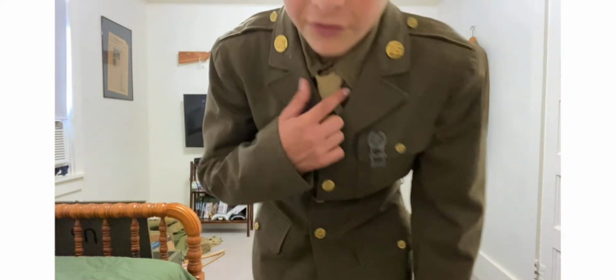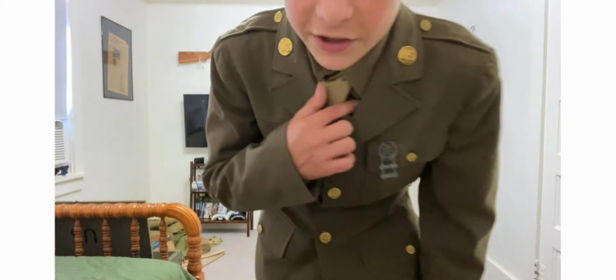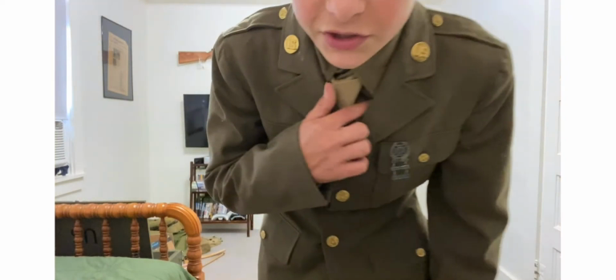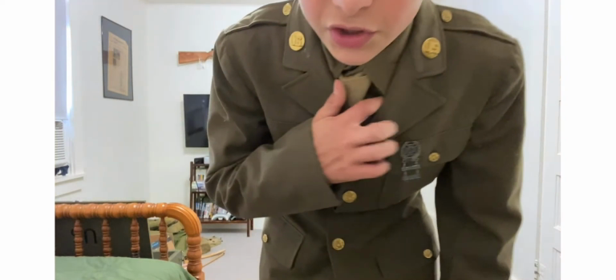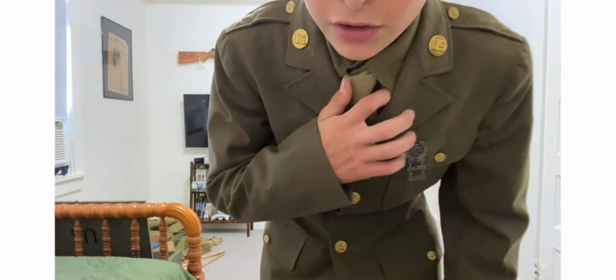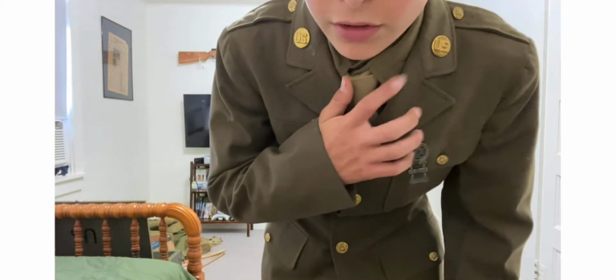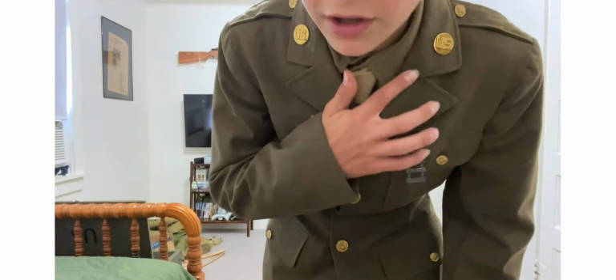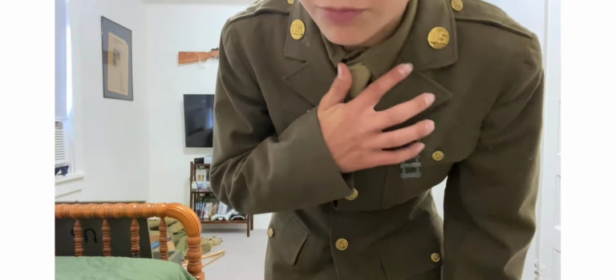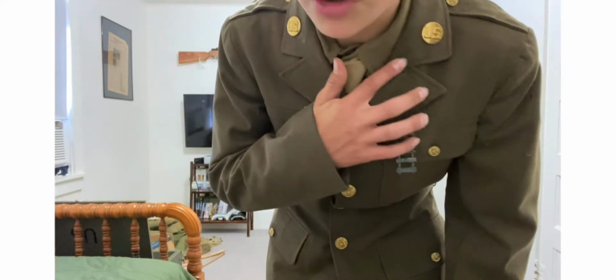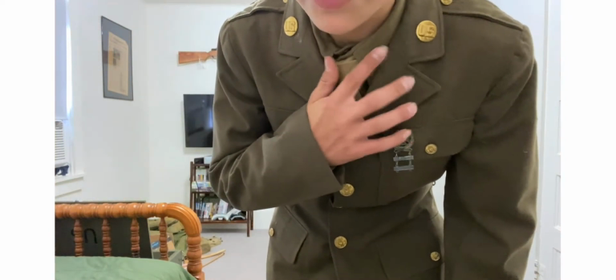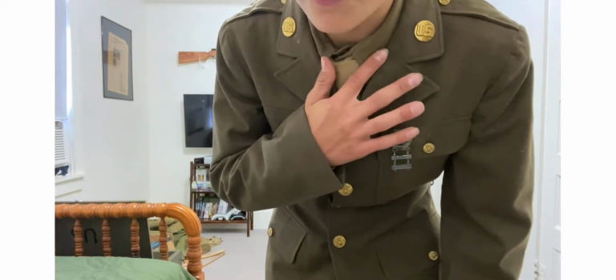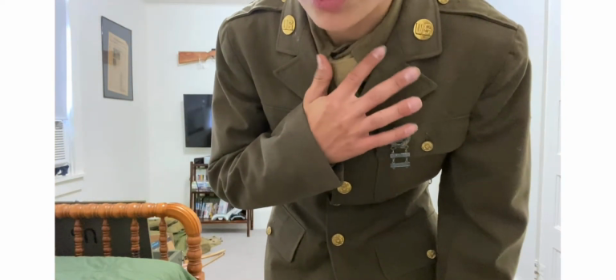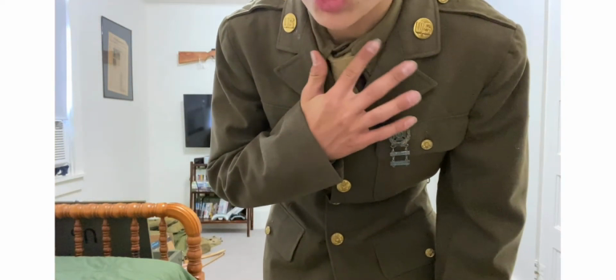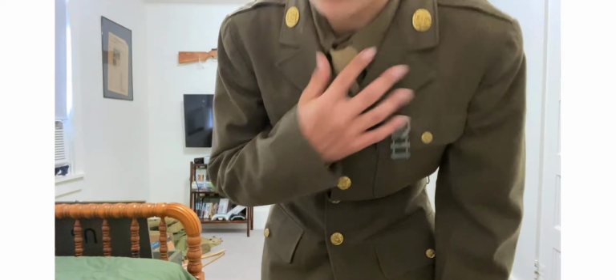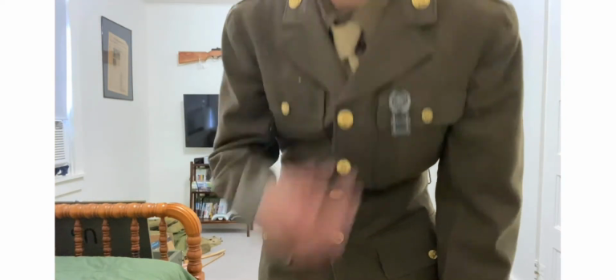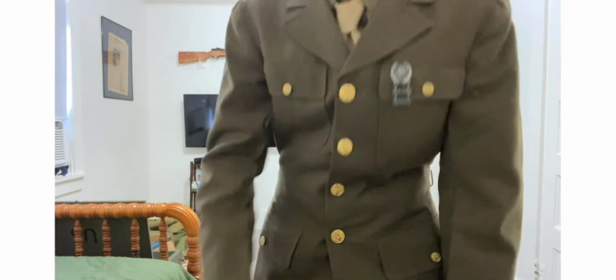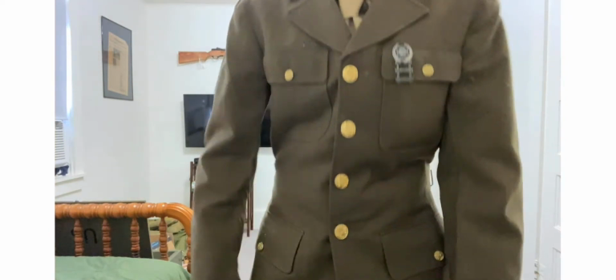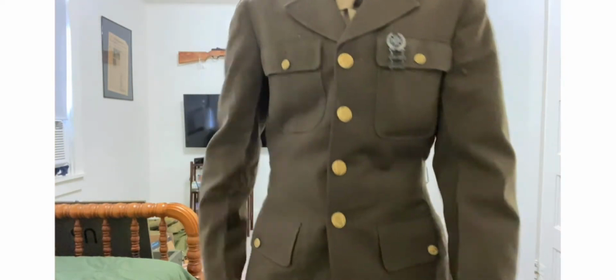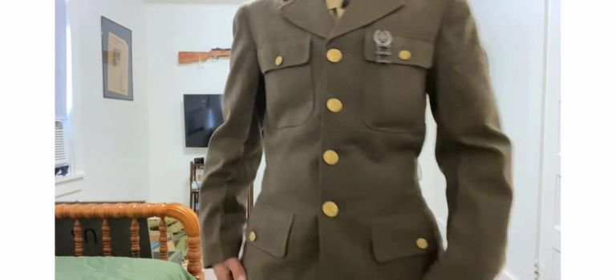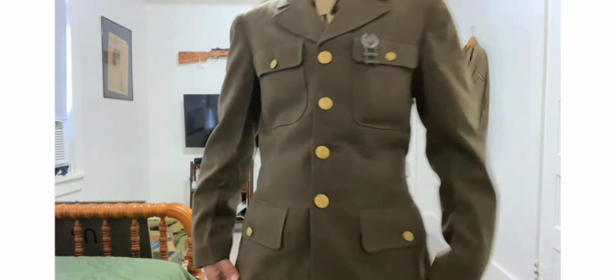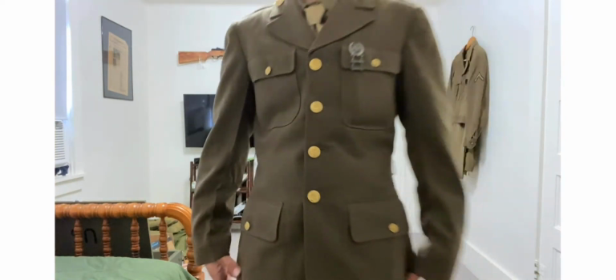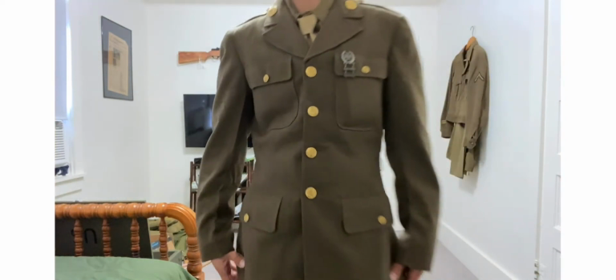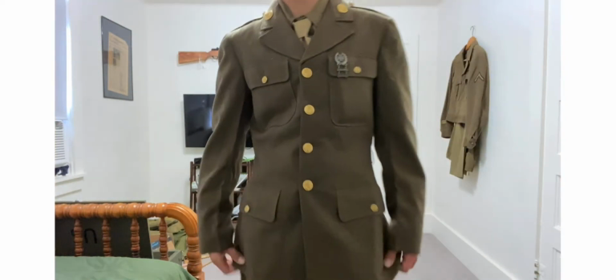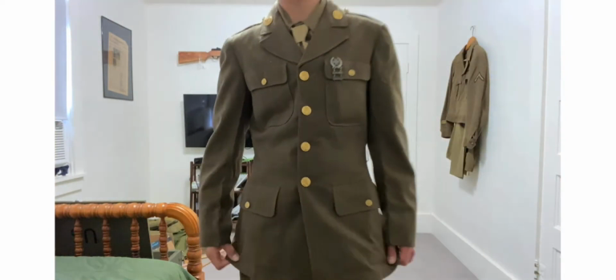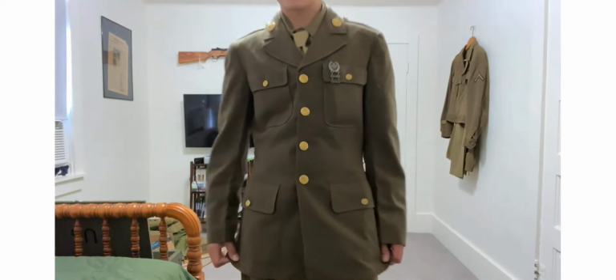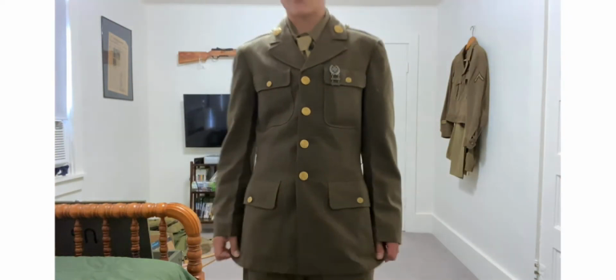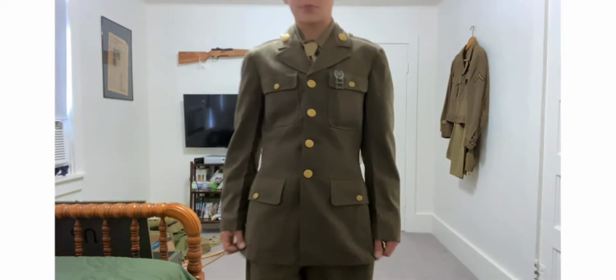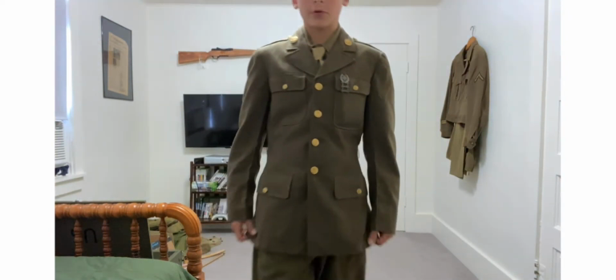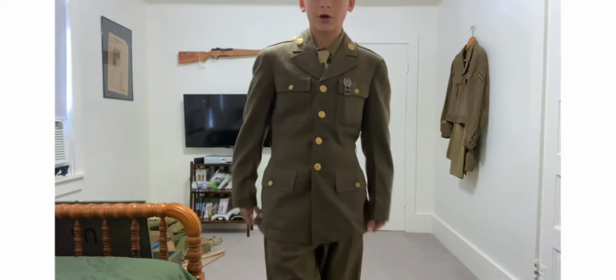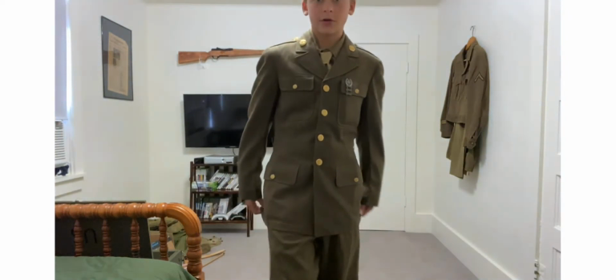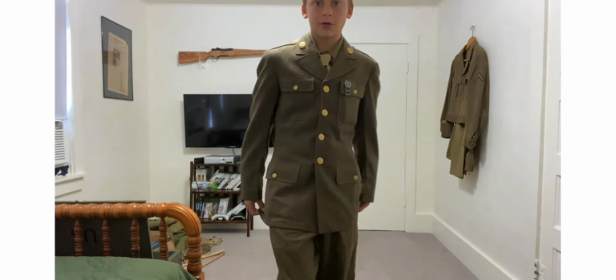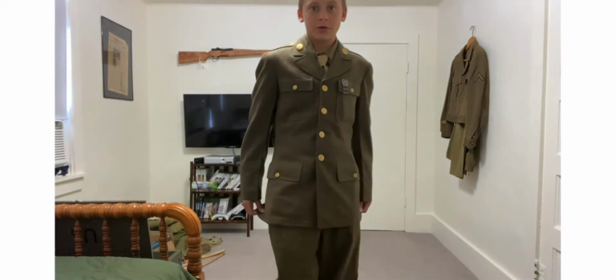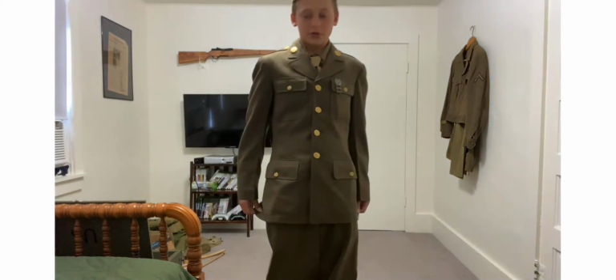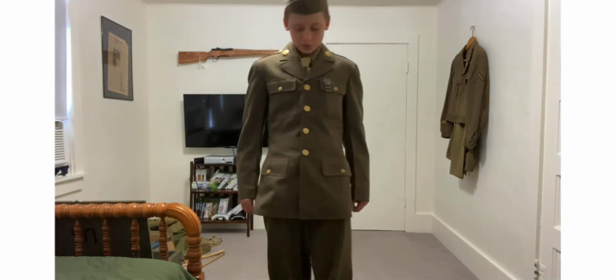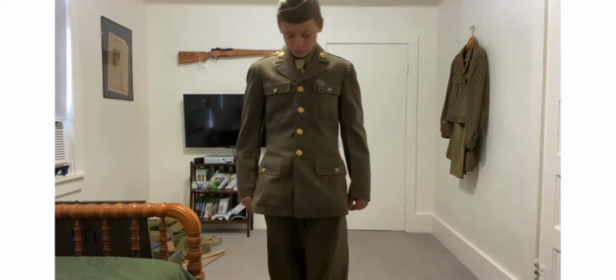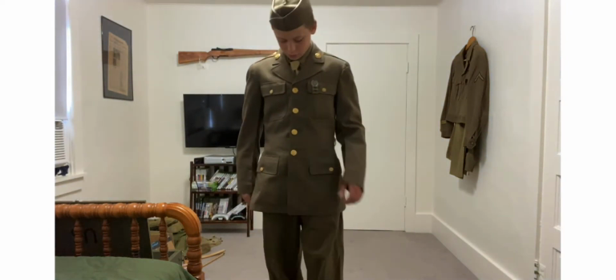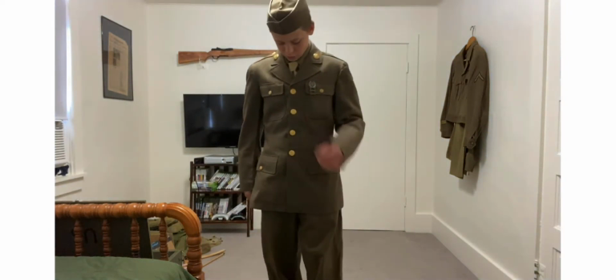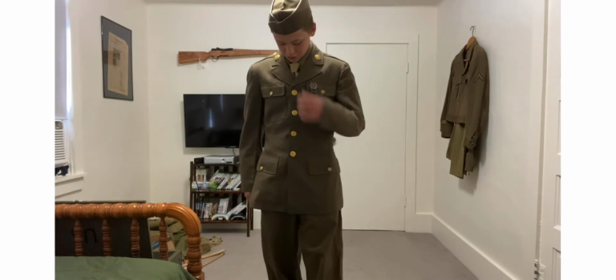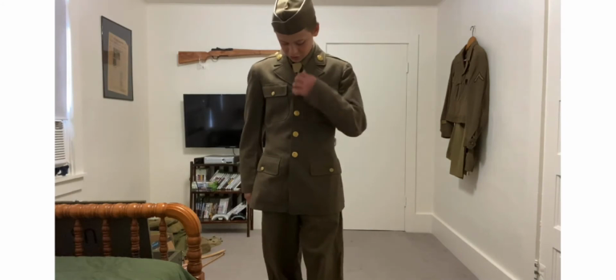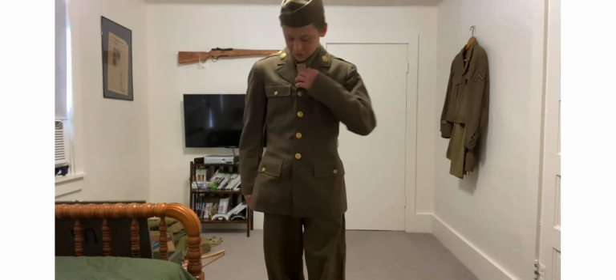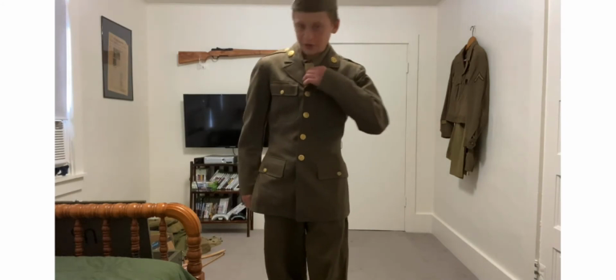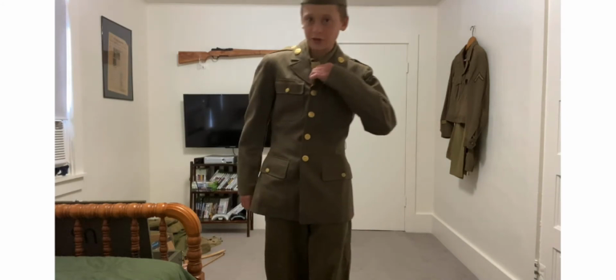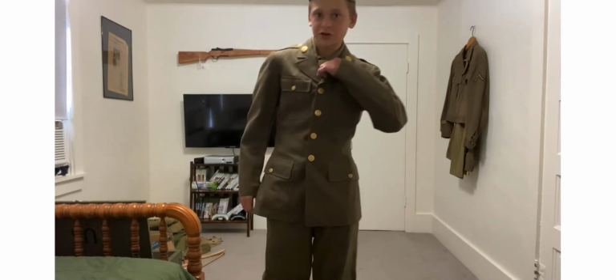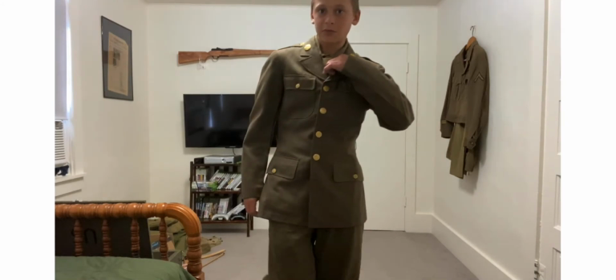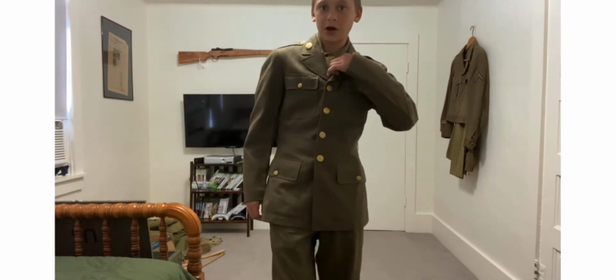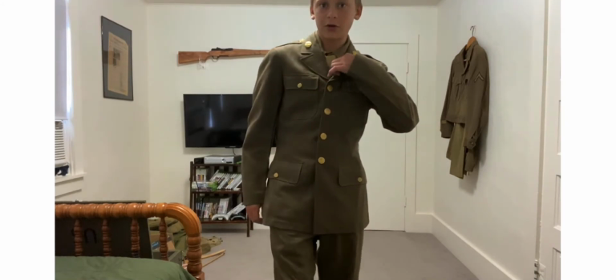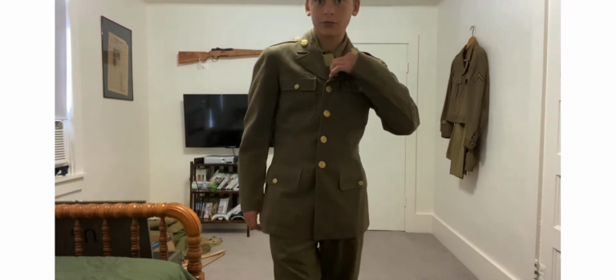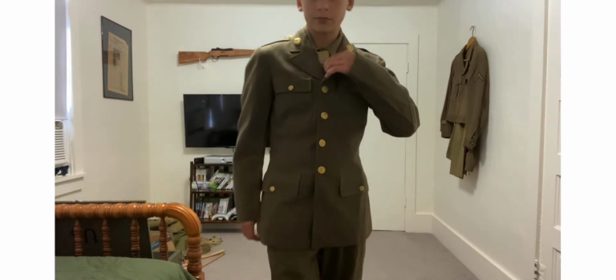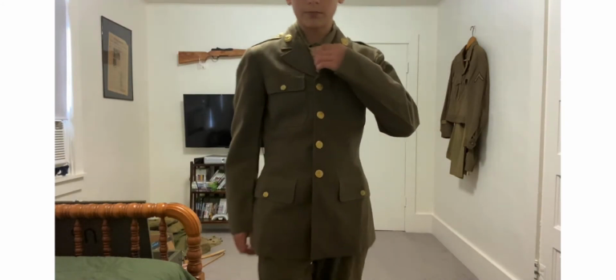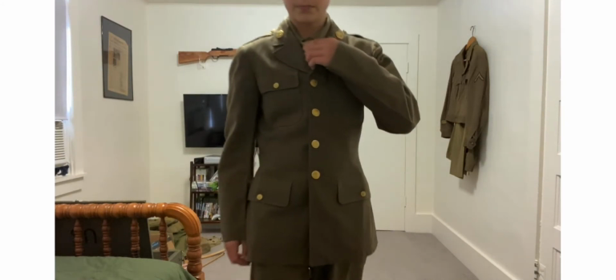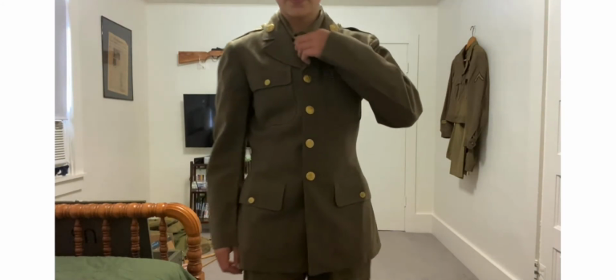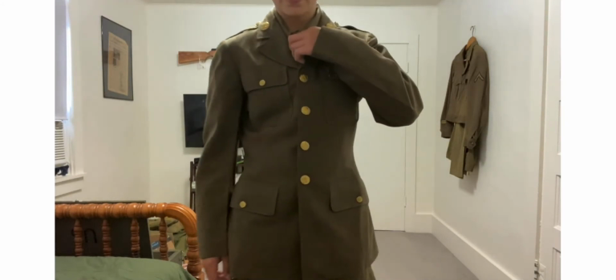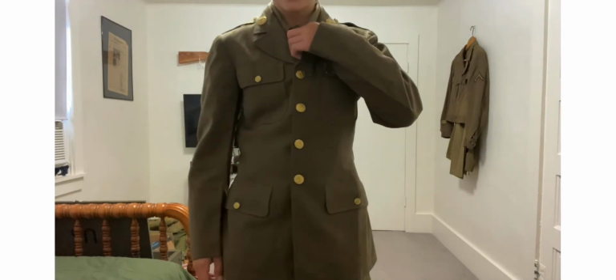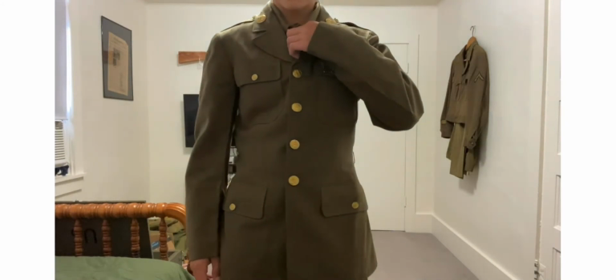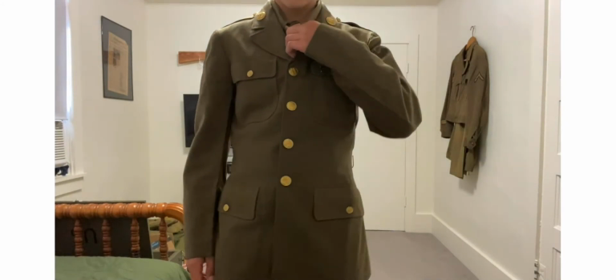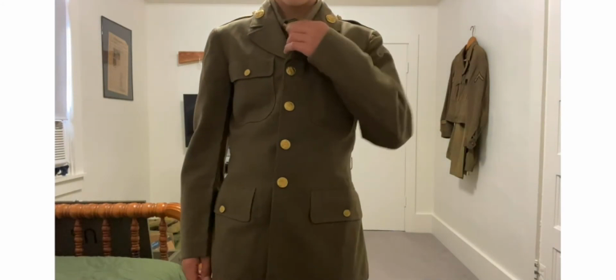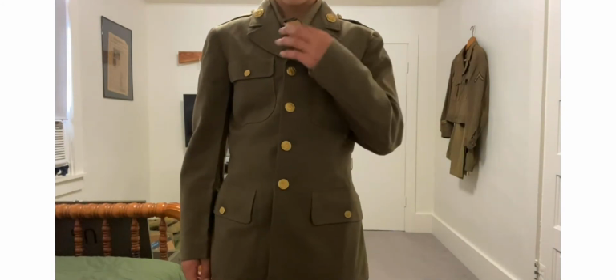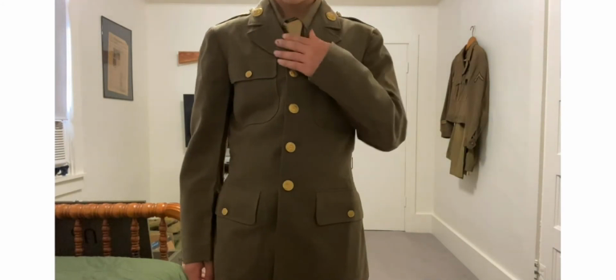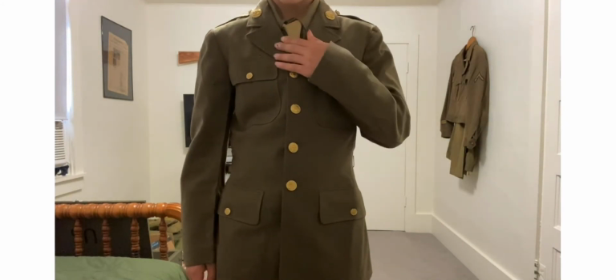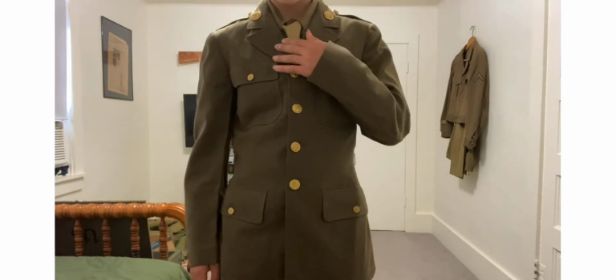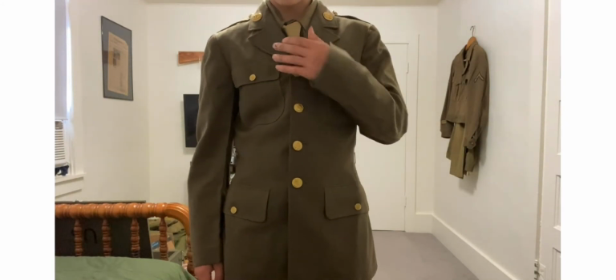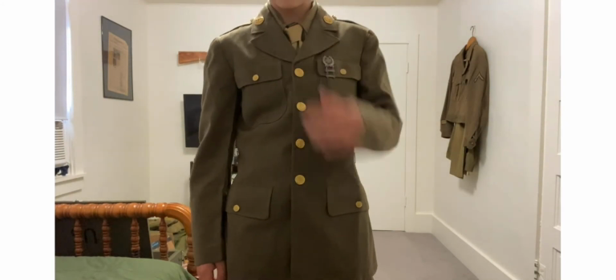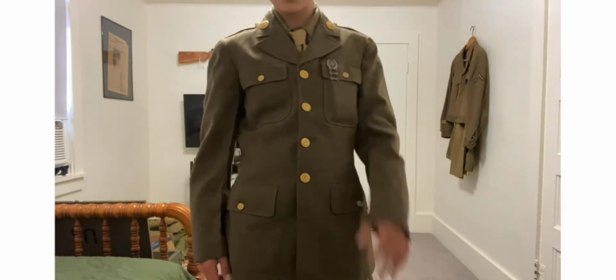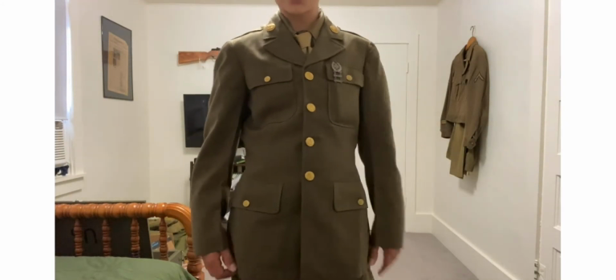This M37 wool shirt is post-war, but it's the same model, so it works.